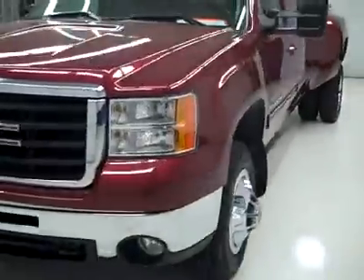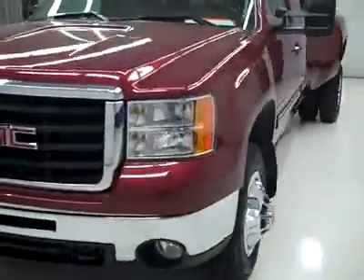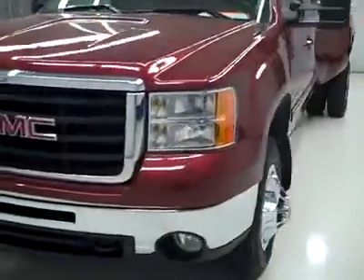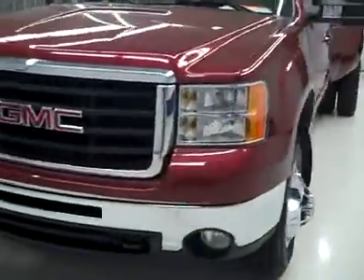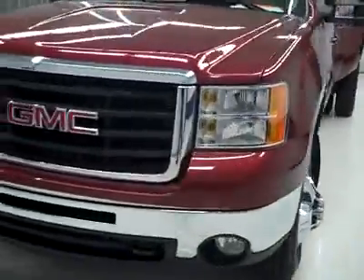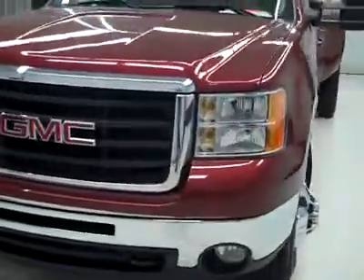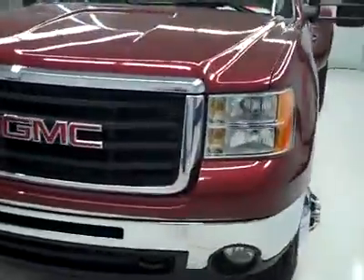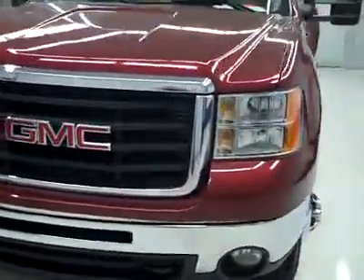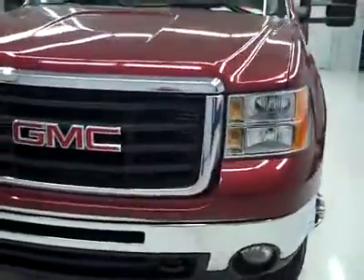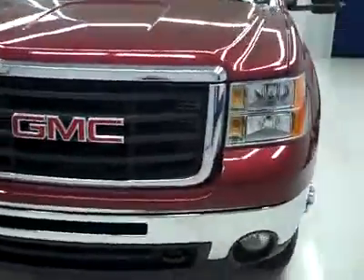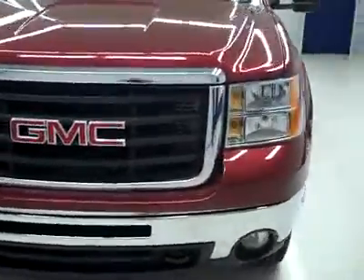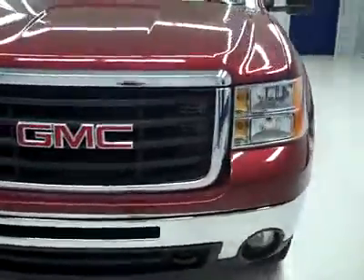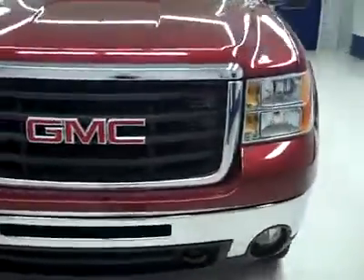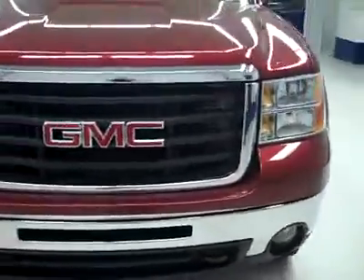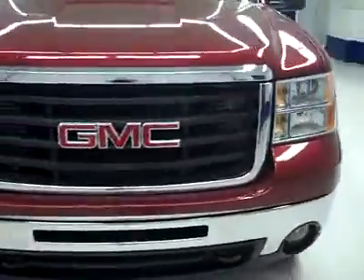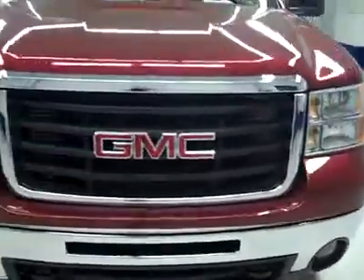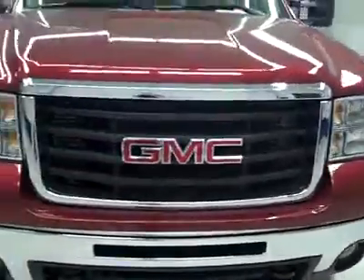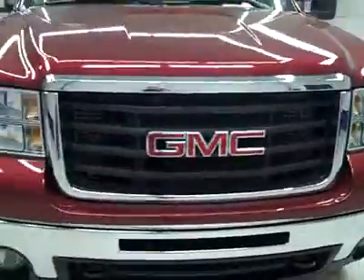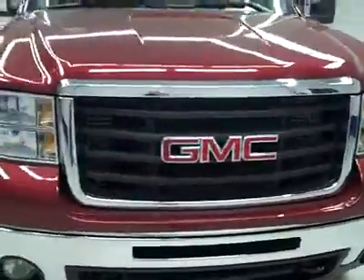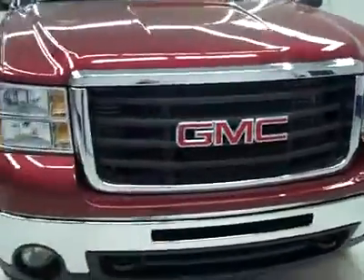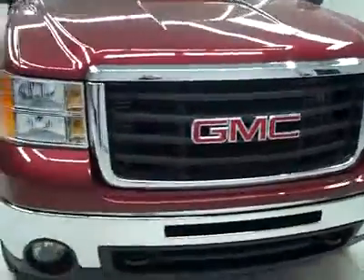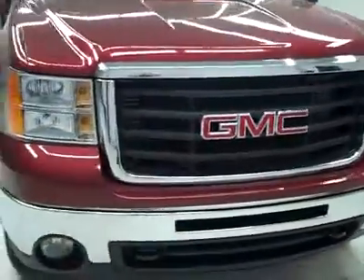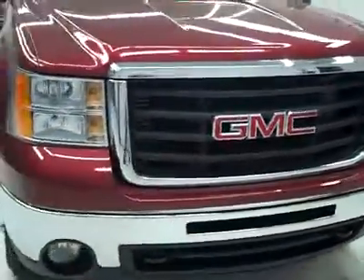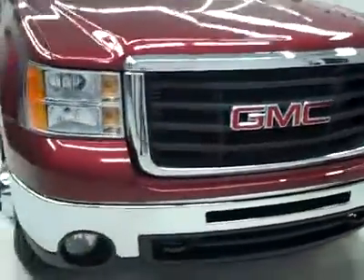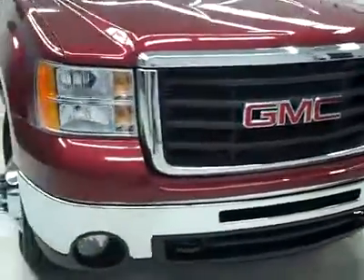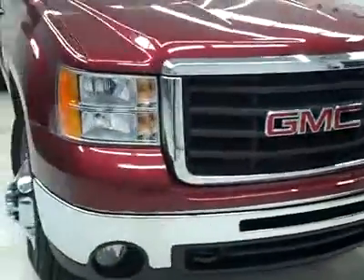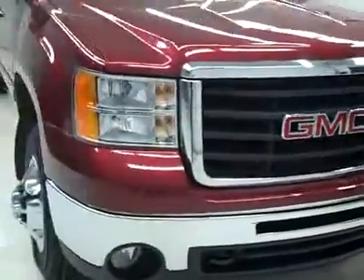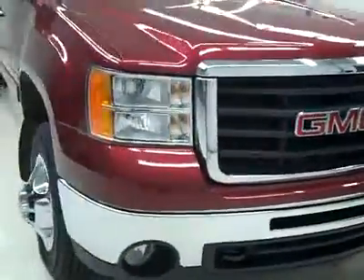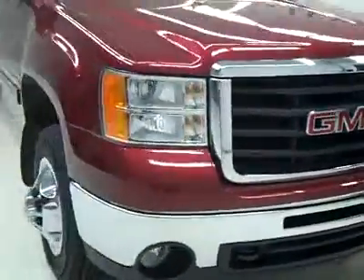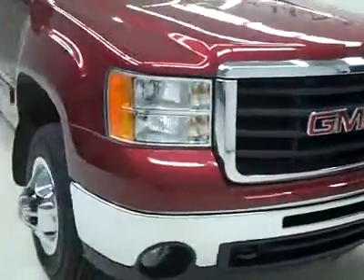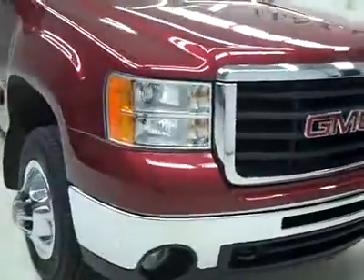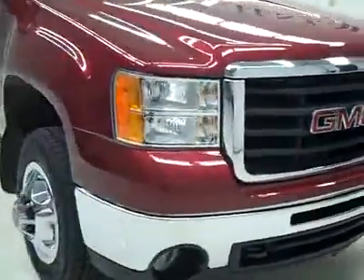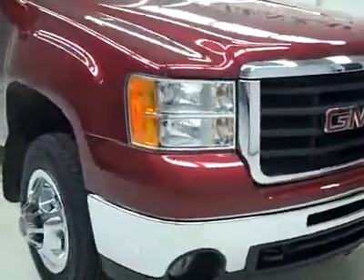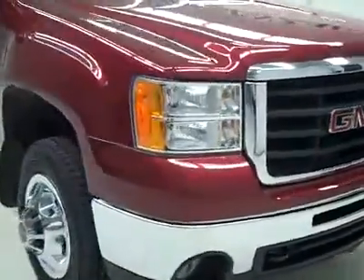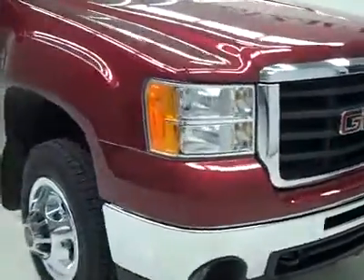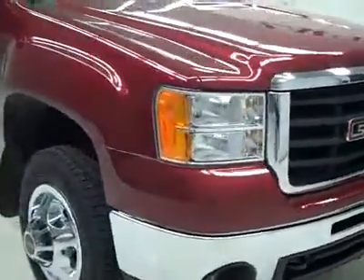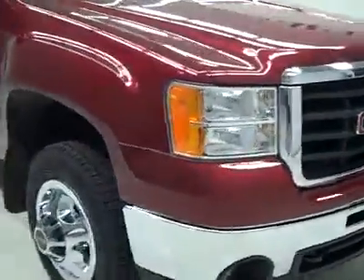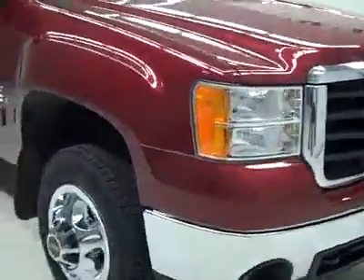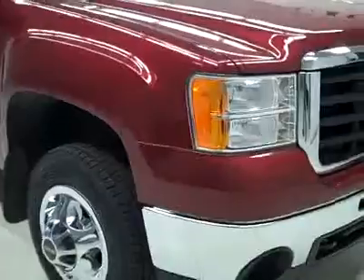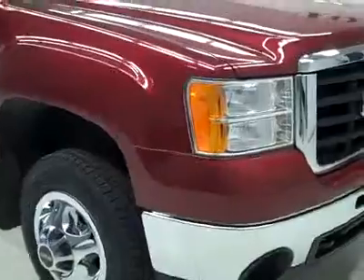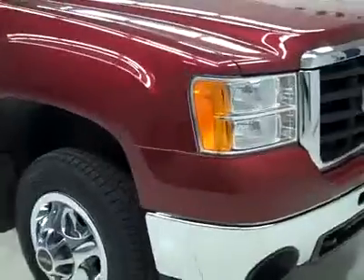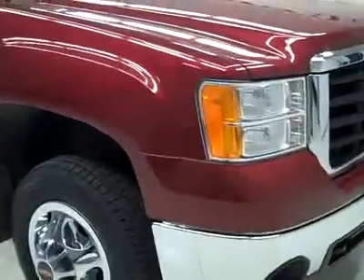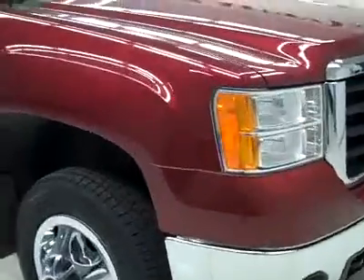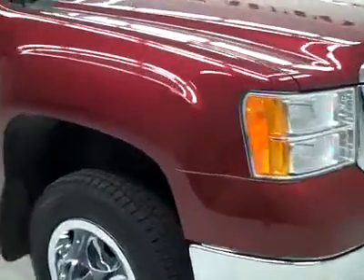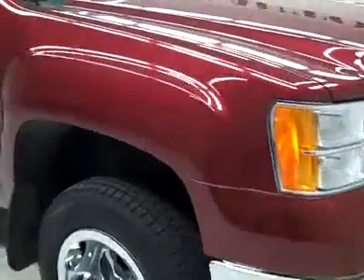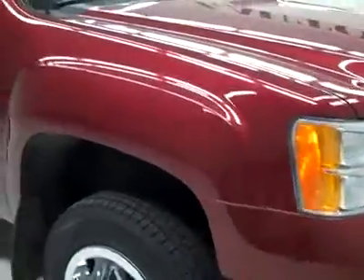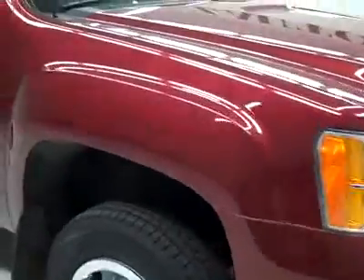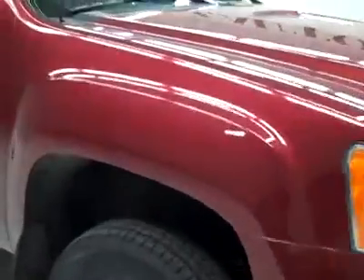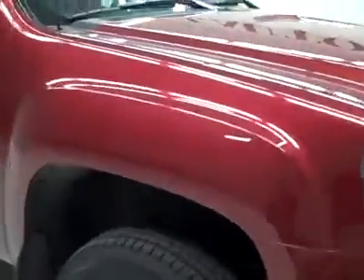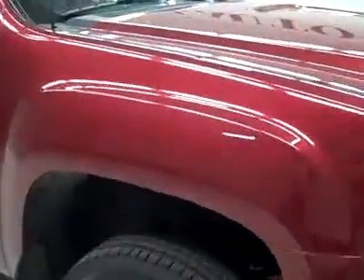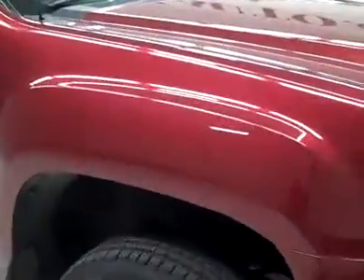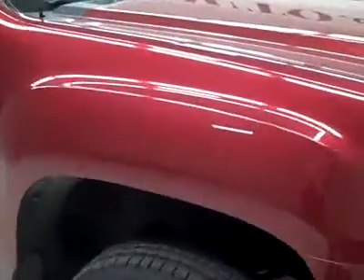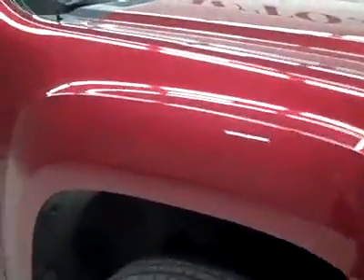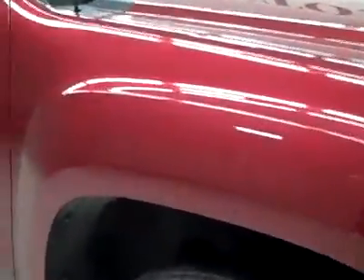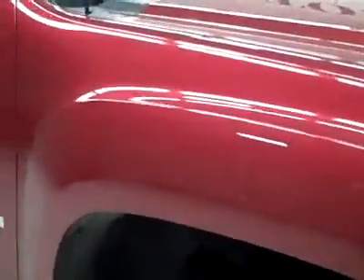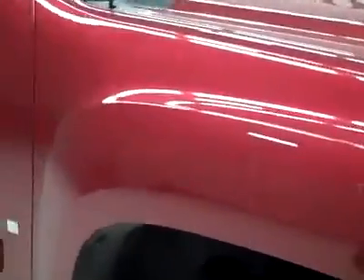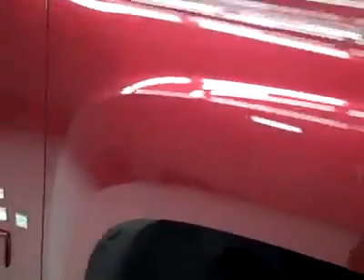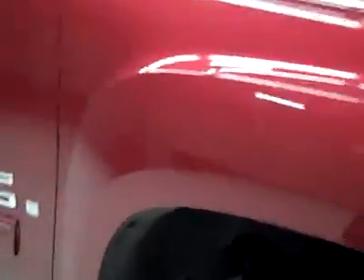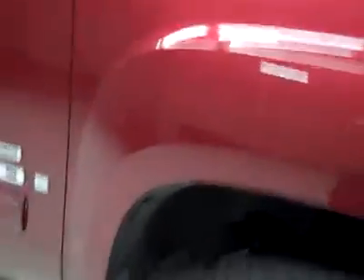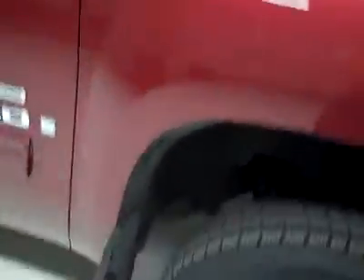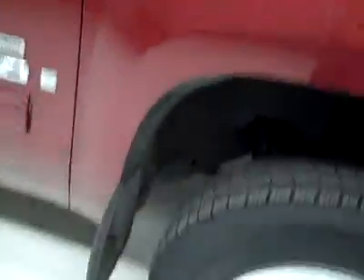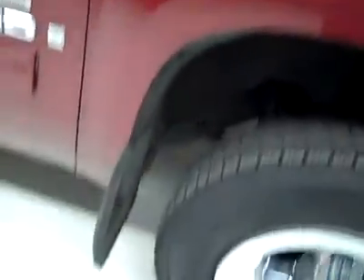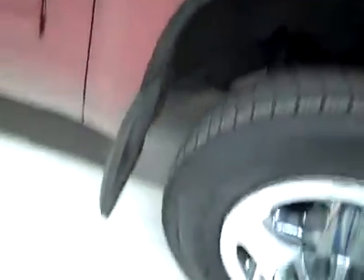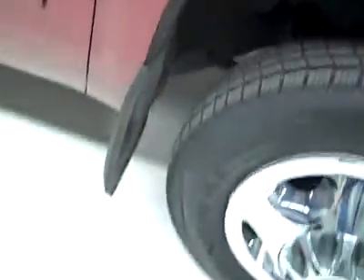This is stock number J1959, the GMC Sierra 3500 Crew Cab Long Box Dual Rear Wheel.